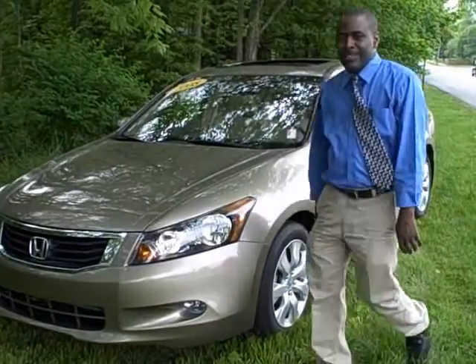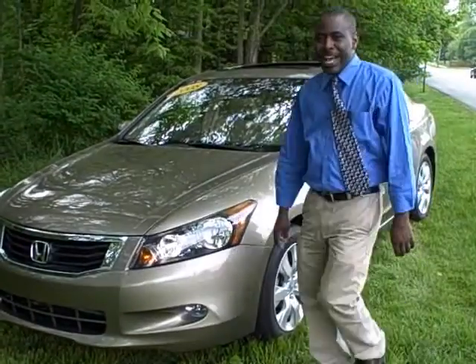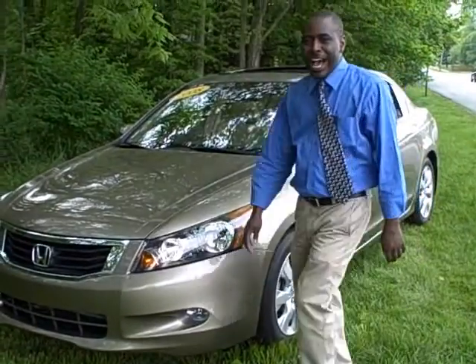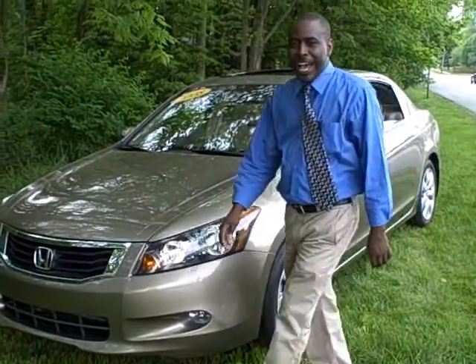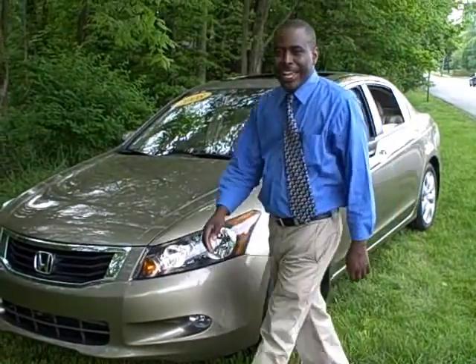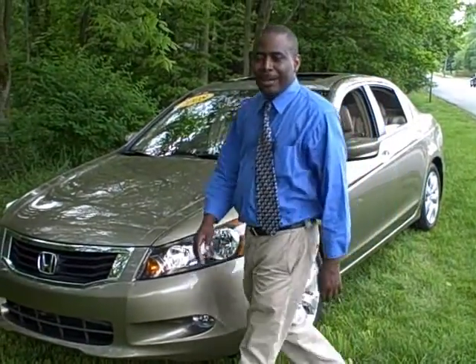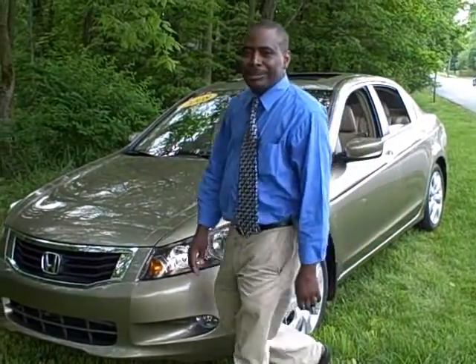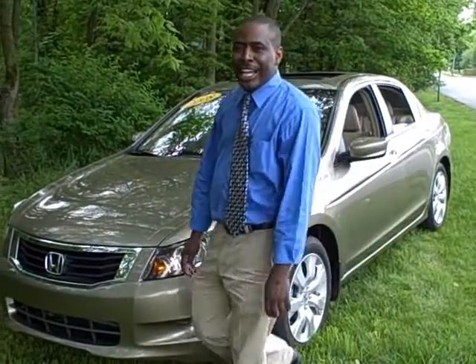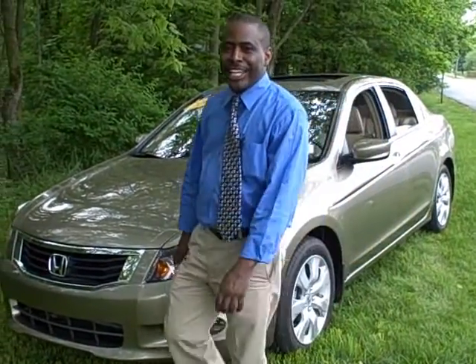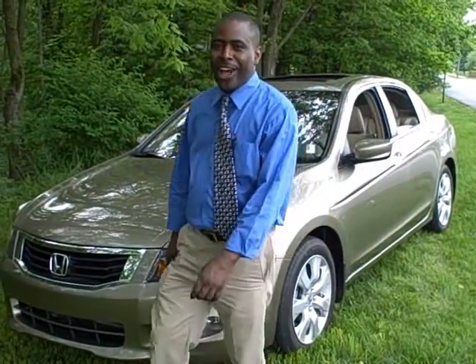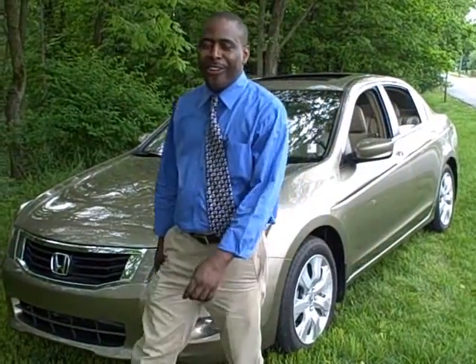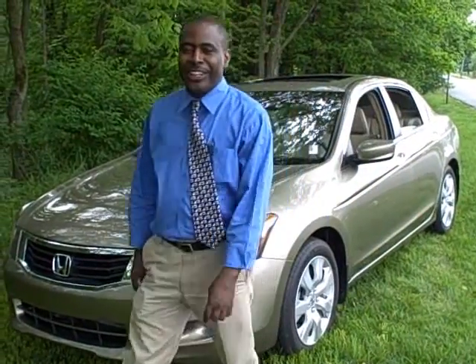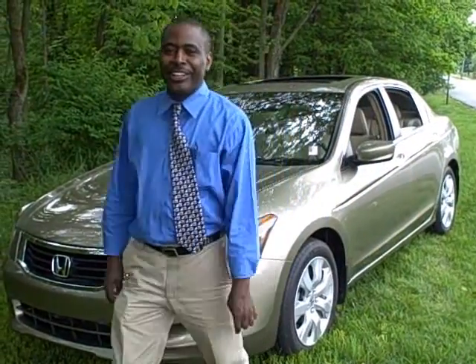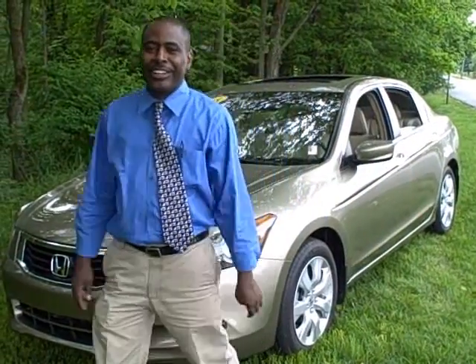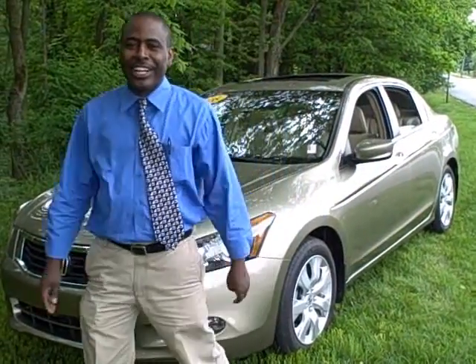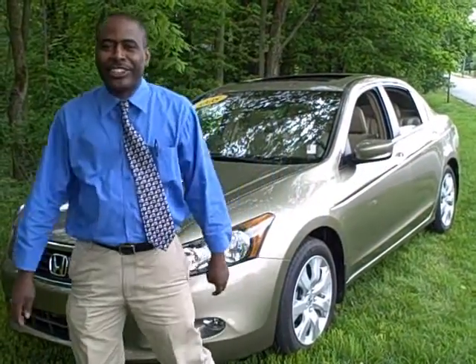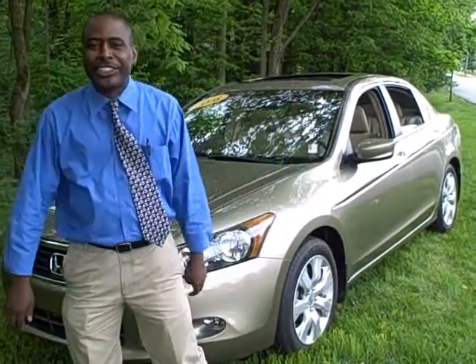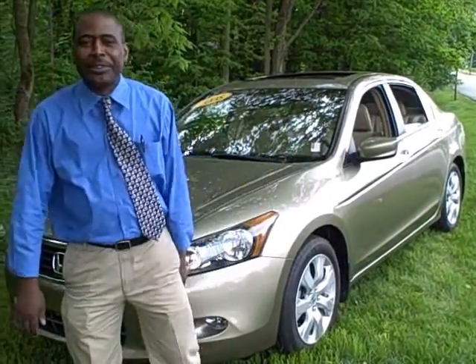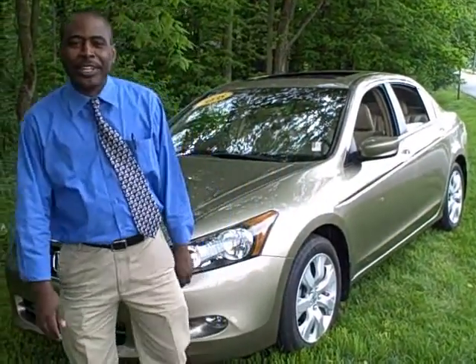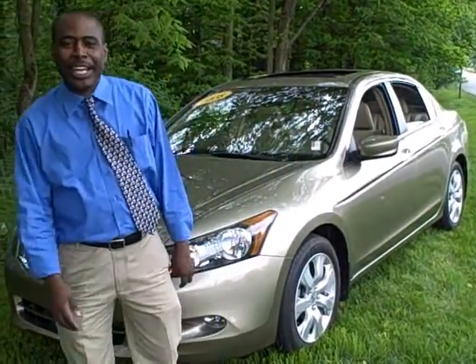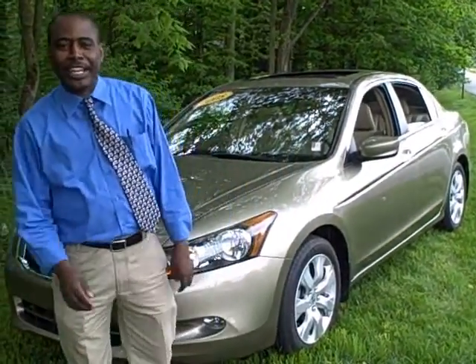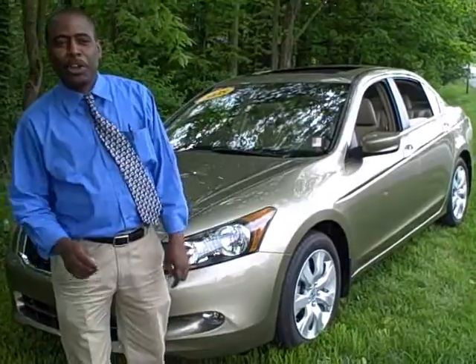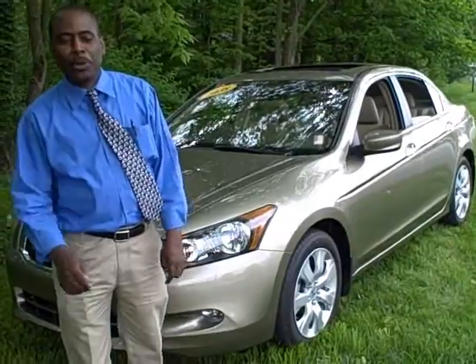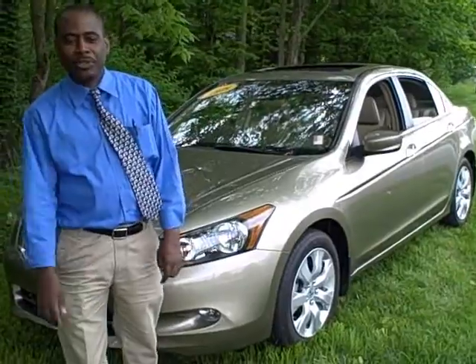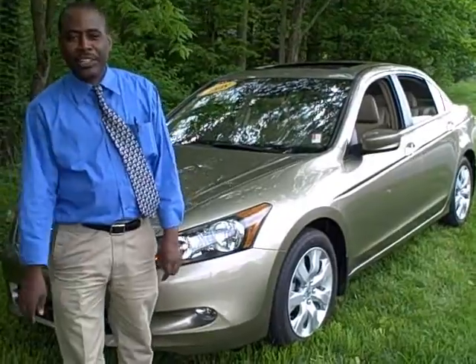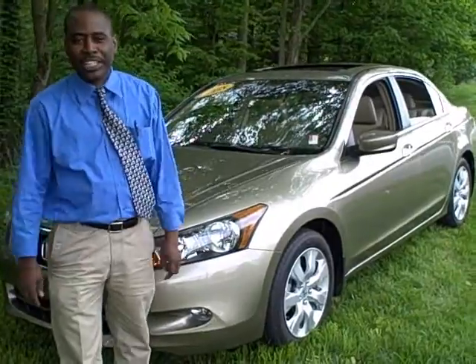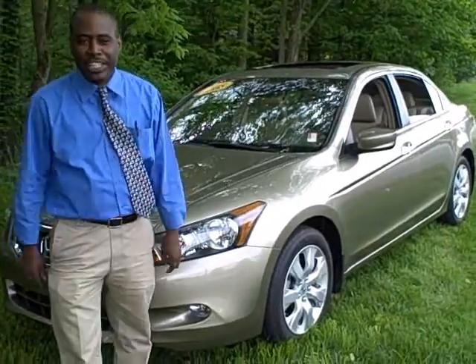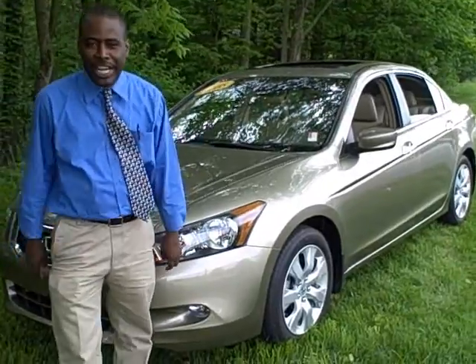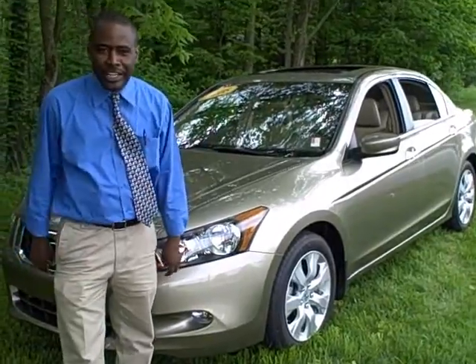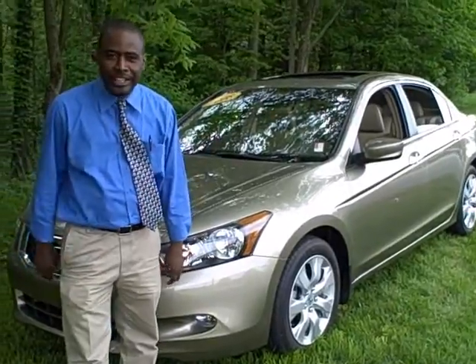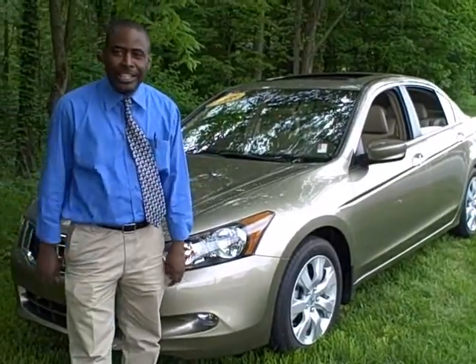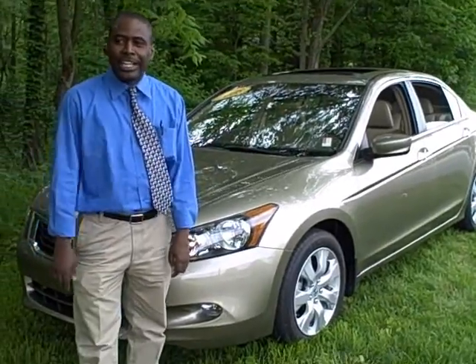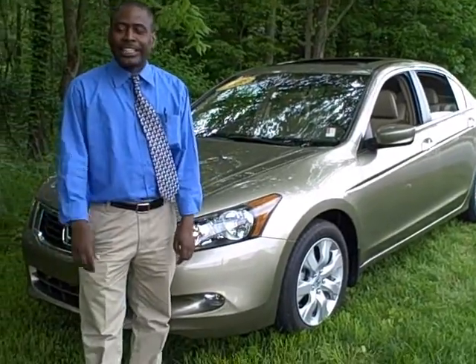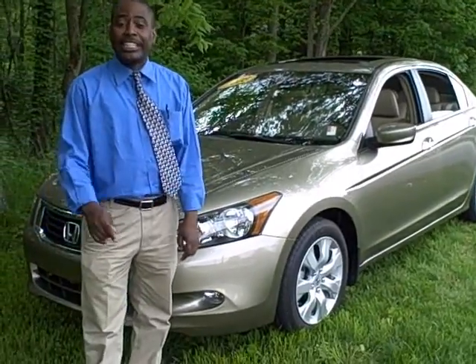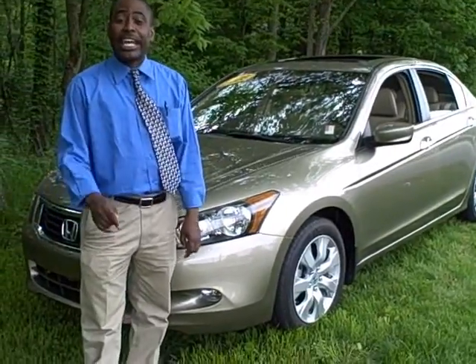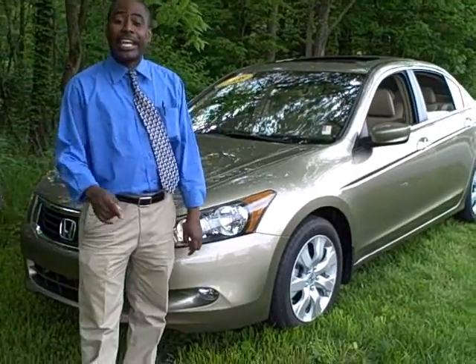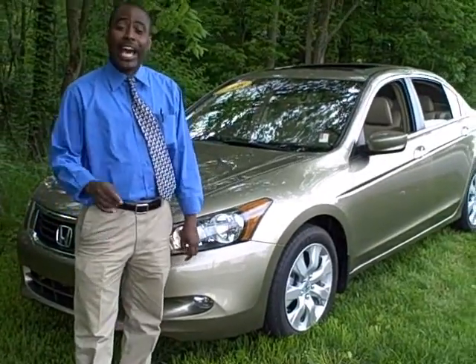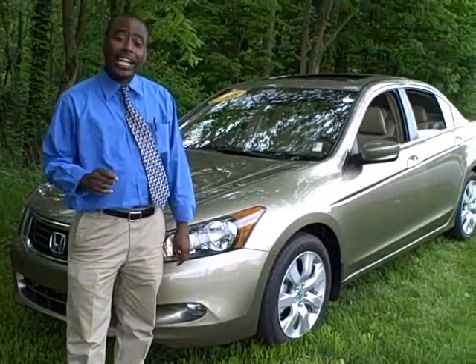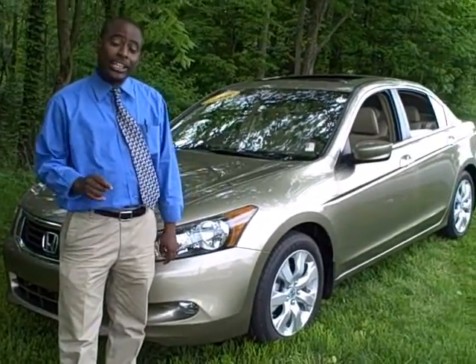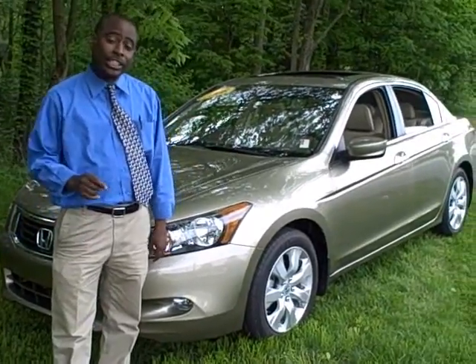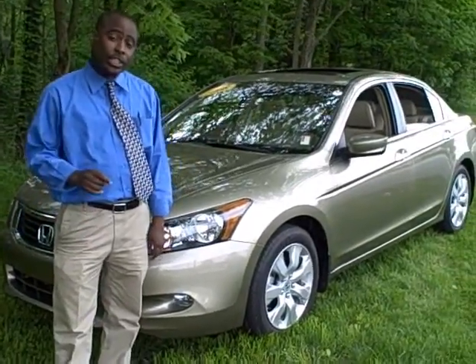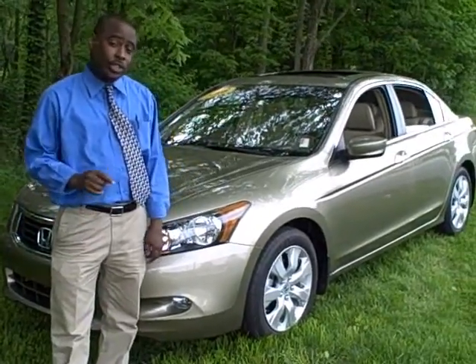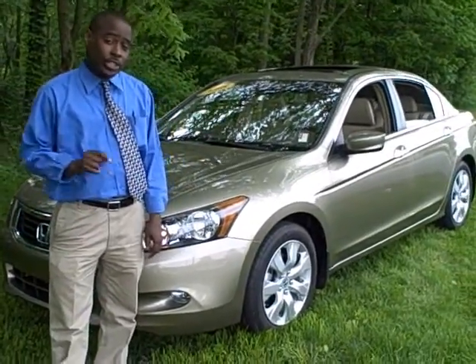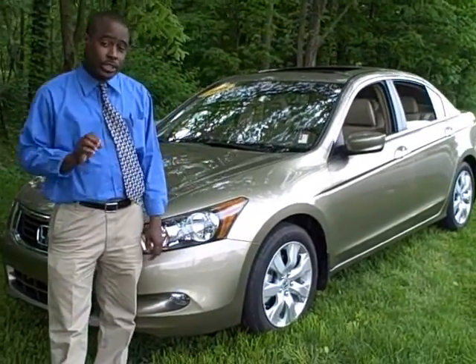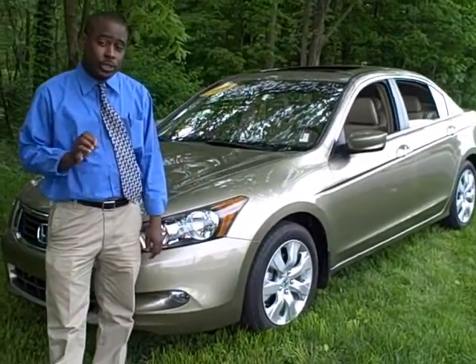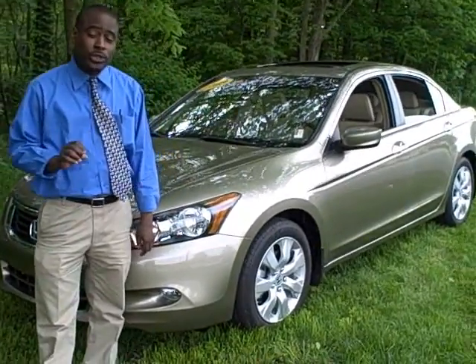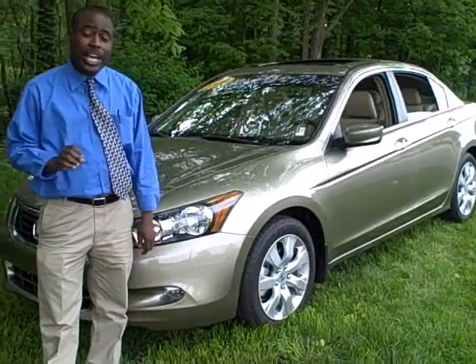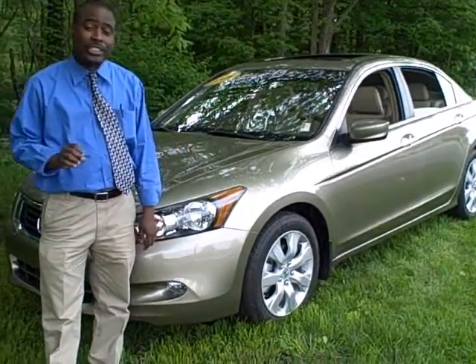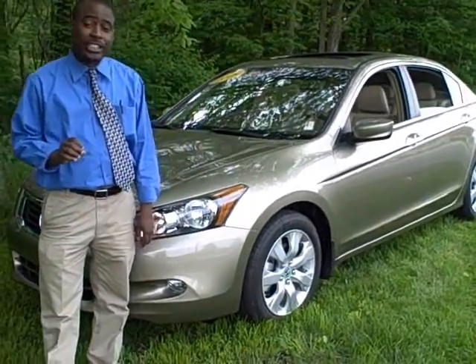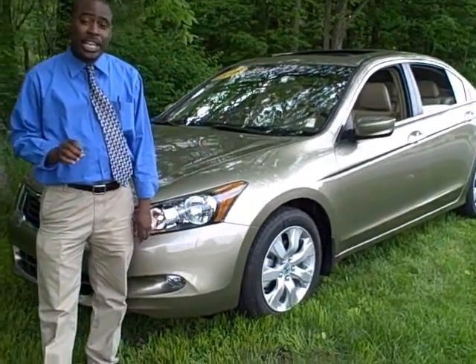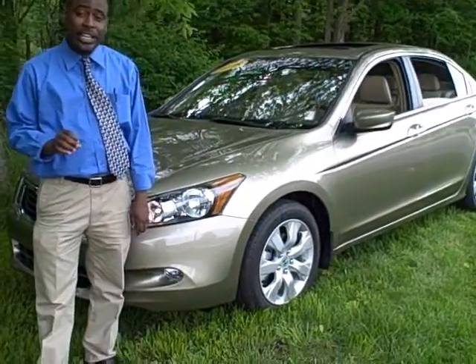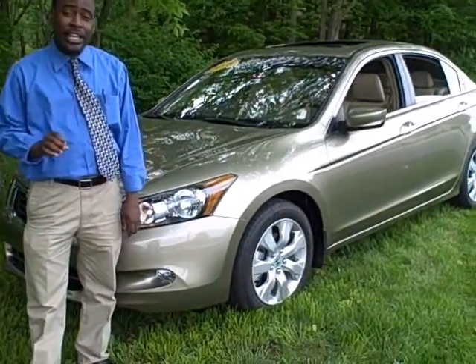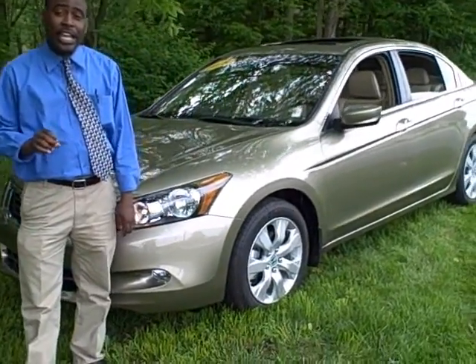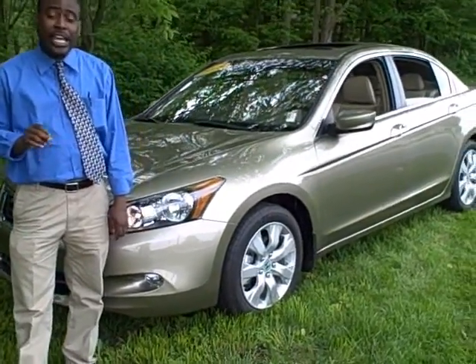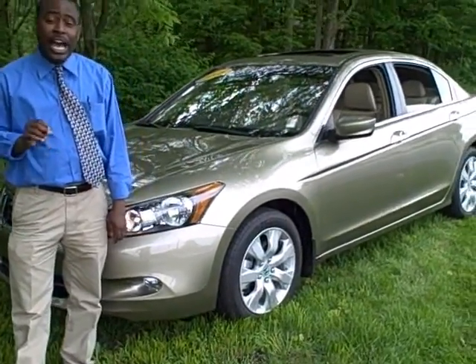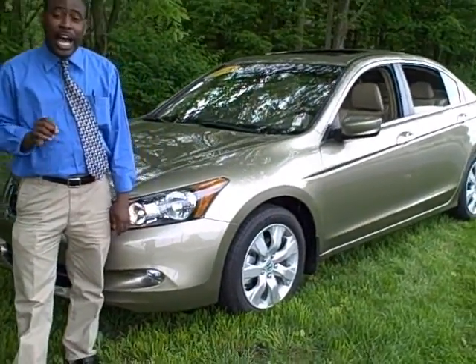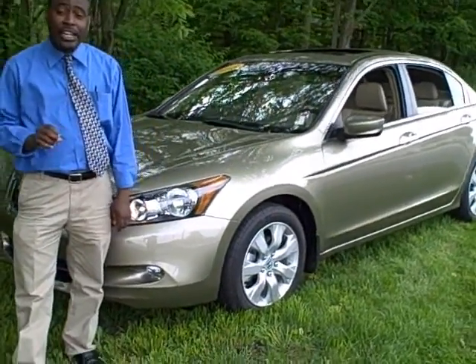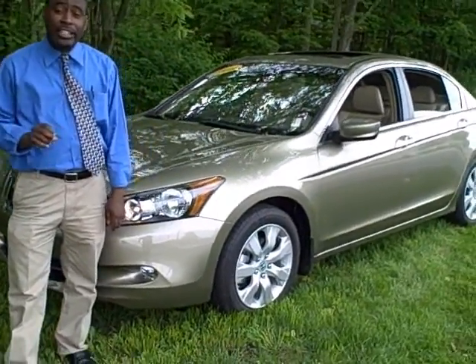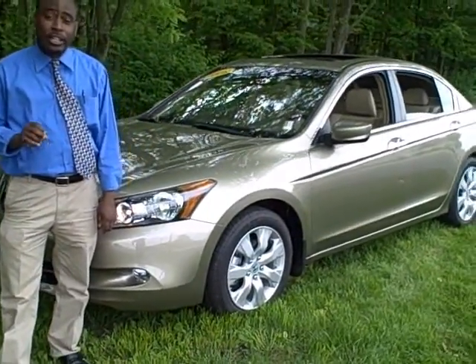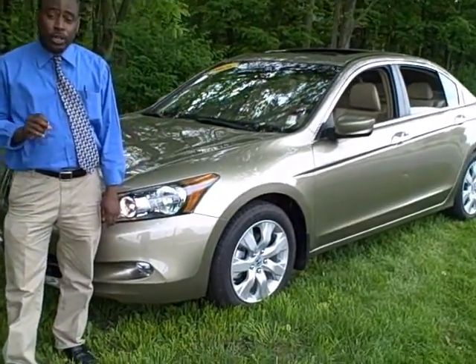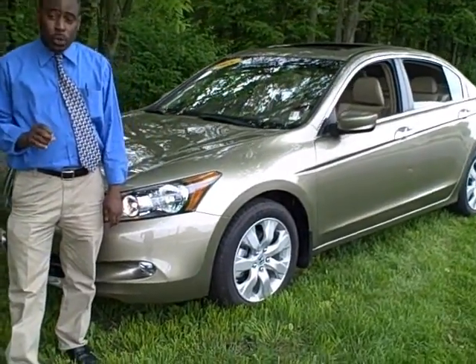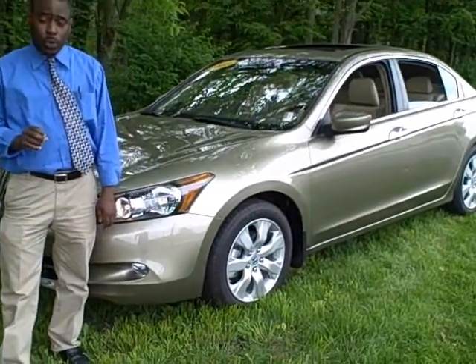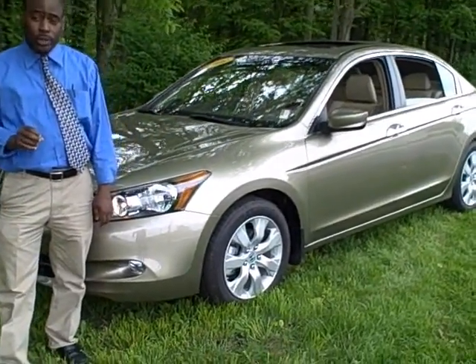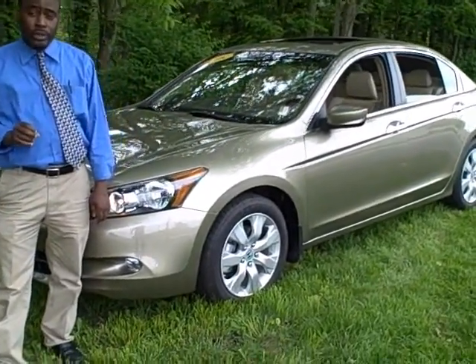Hi, I'm Ty Lowry here at Hair Chevrolet in Noahsville, Indiana. Today I'd like to show you this 2008 Honda Accord.